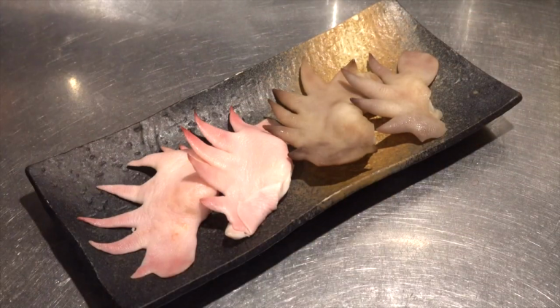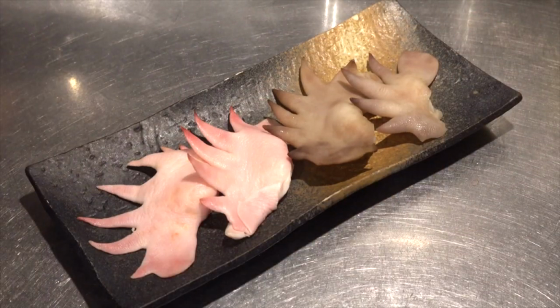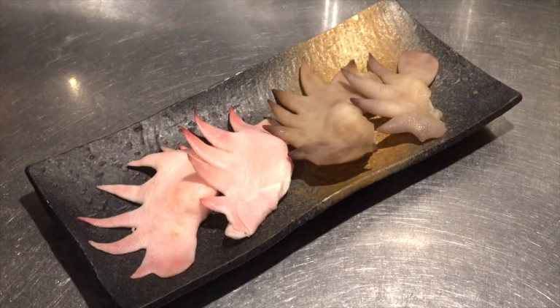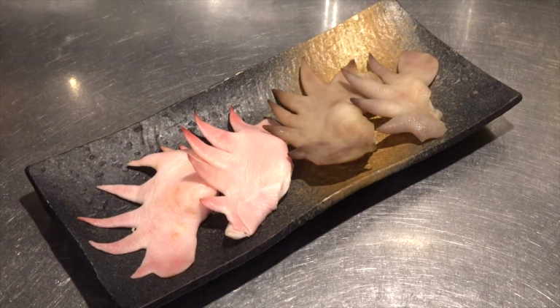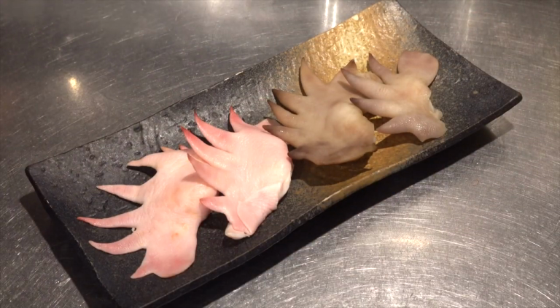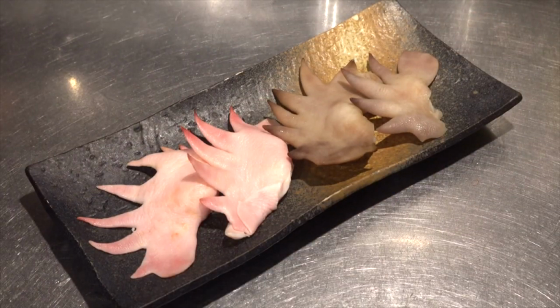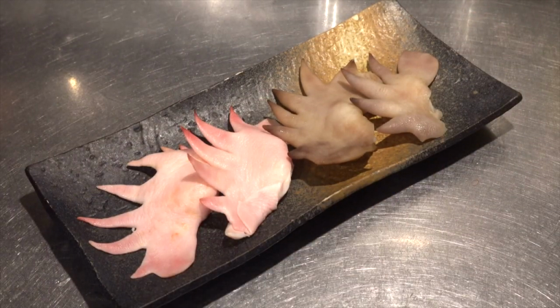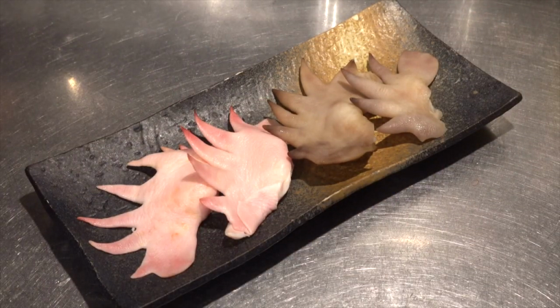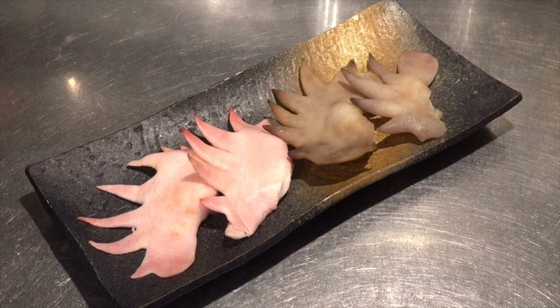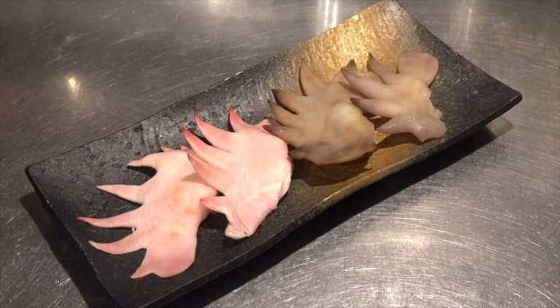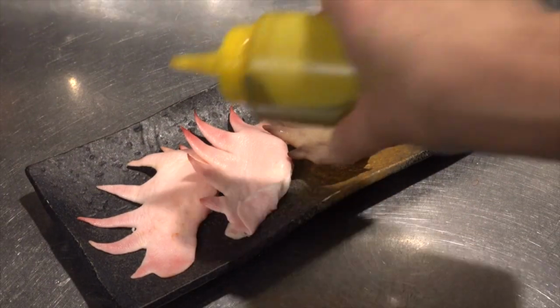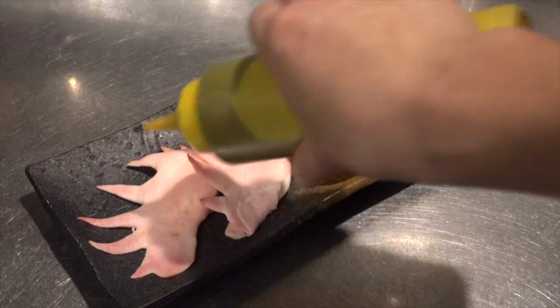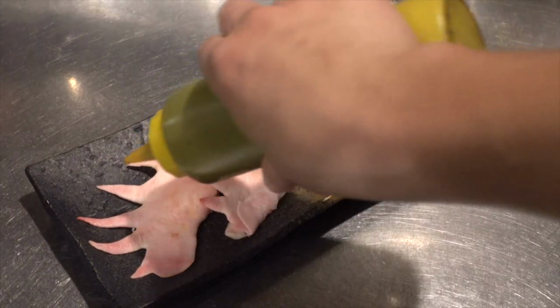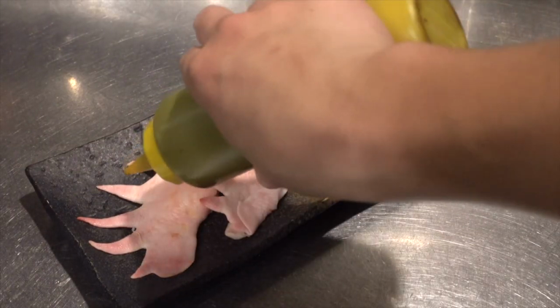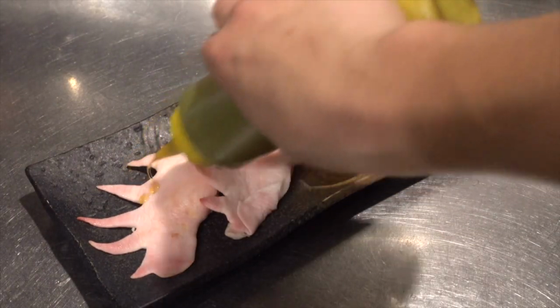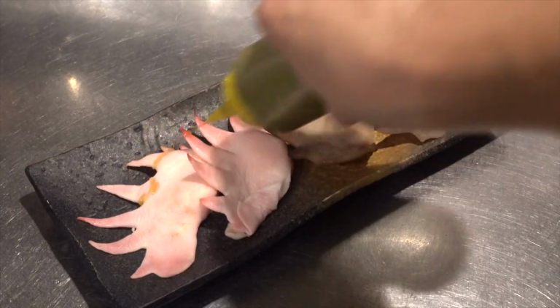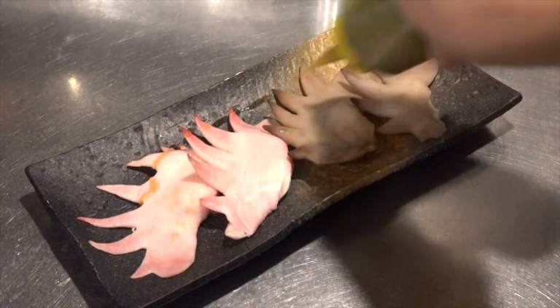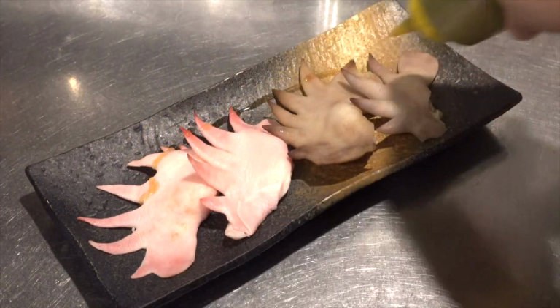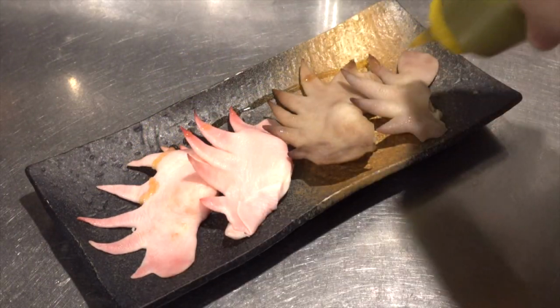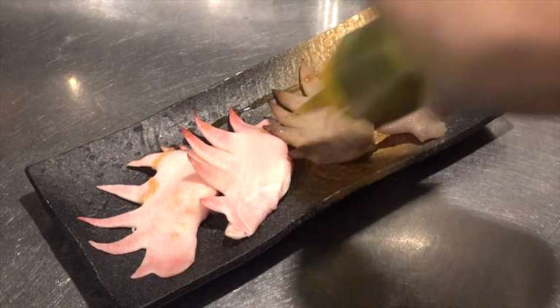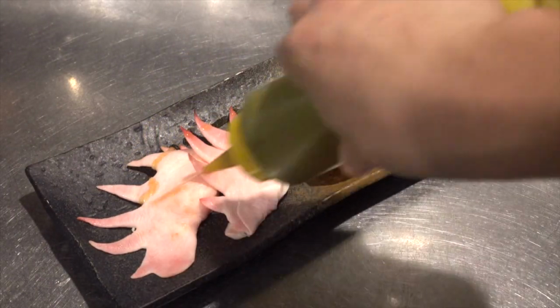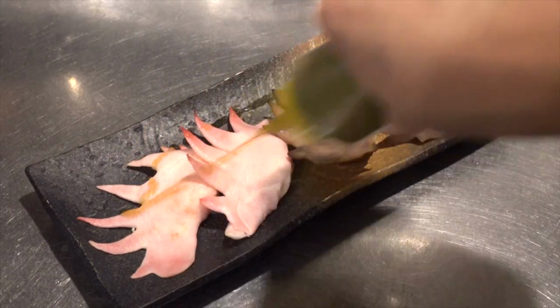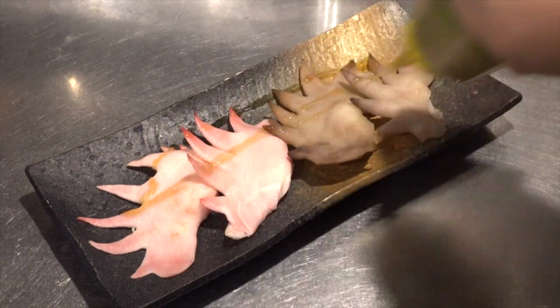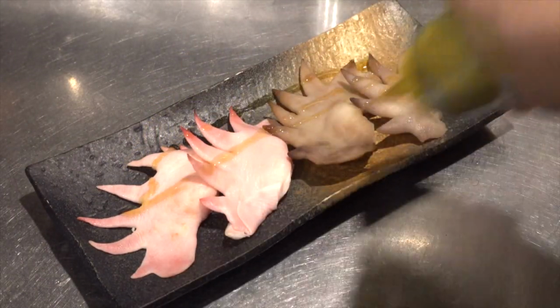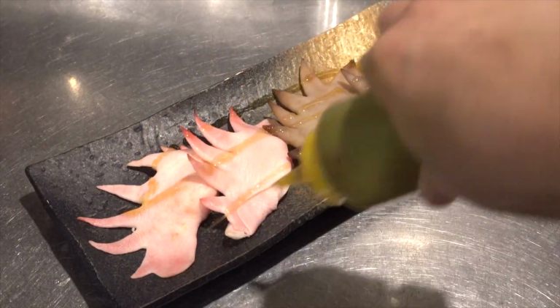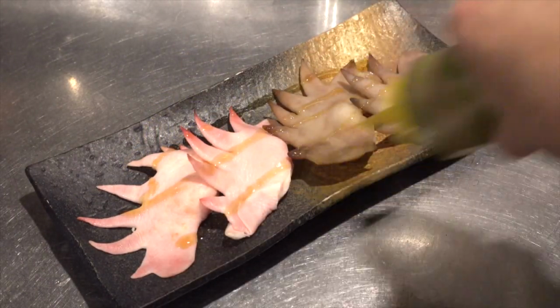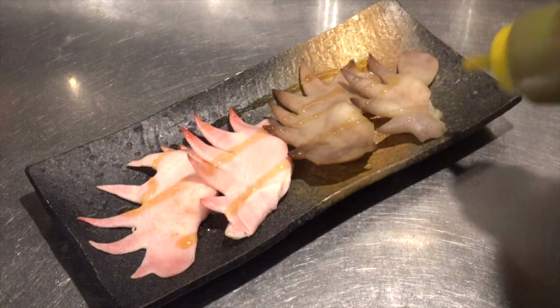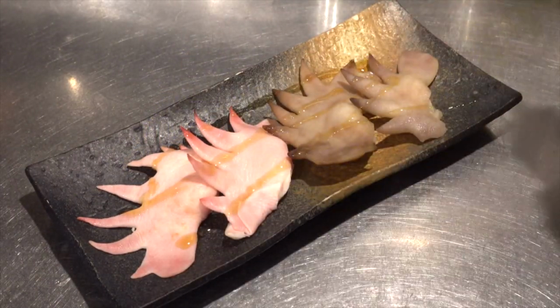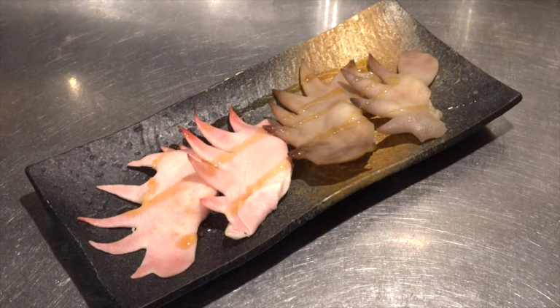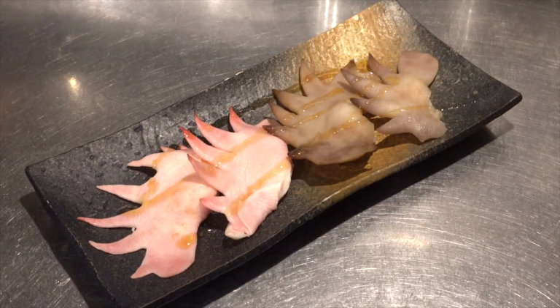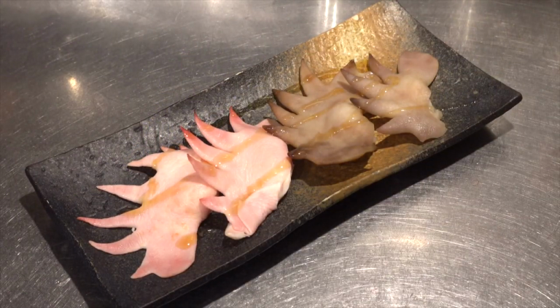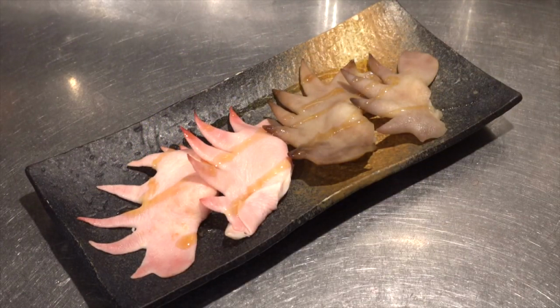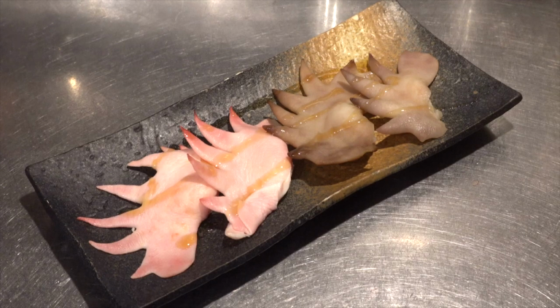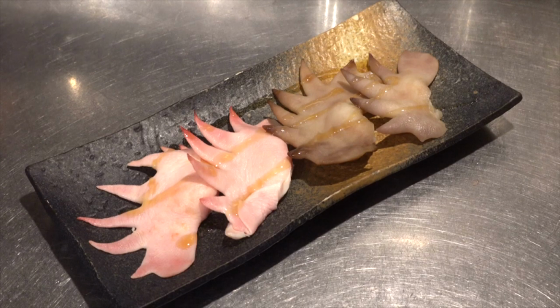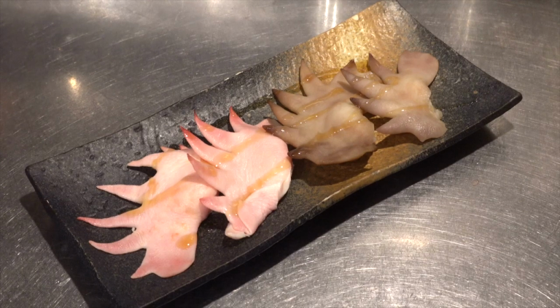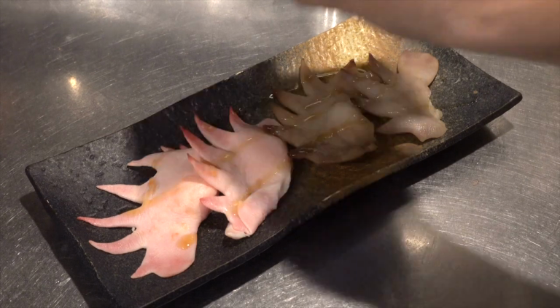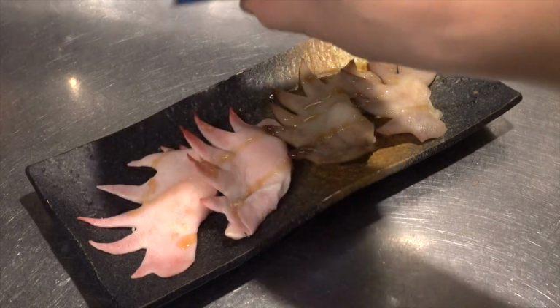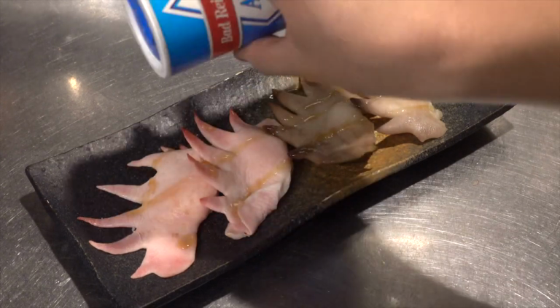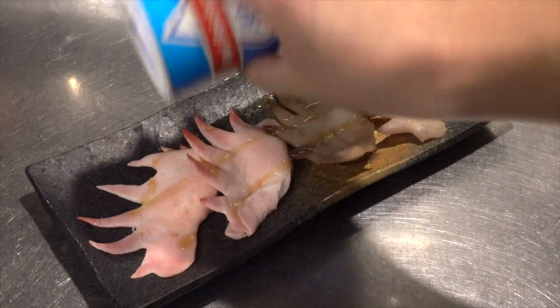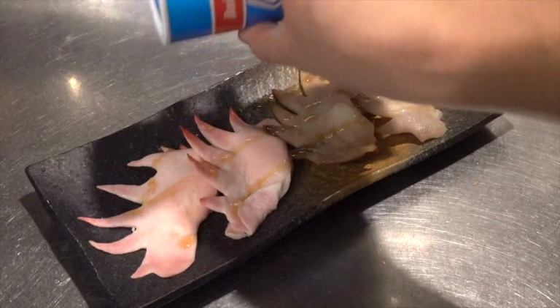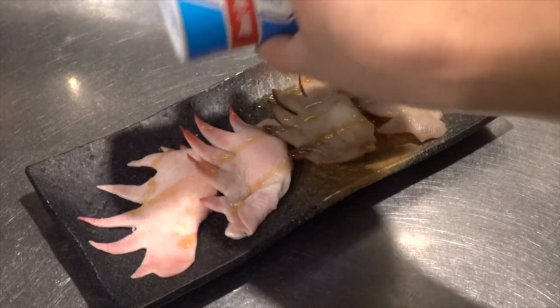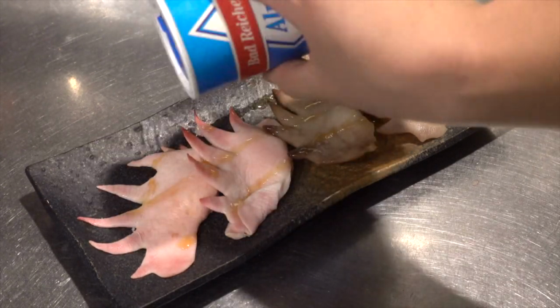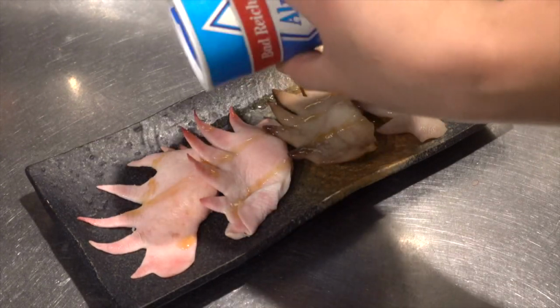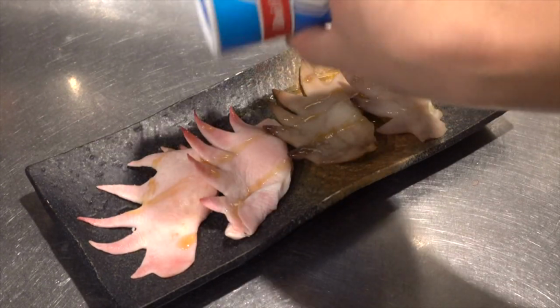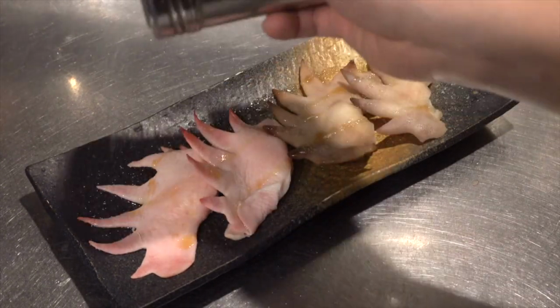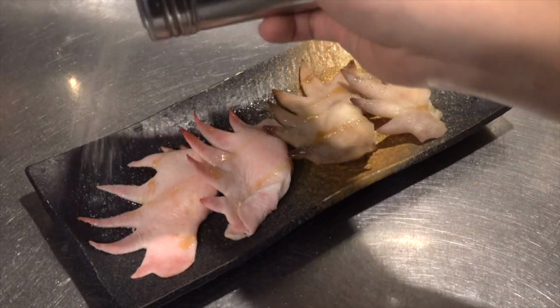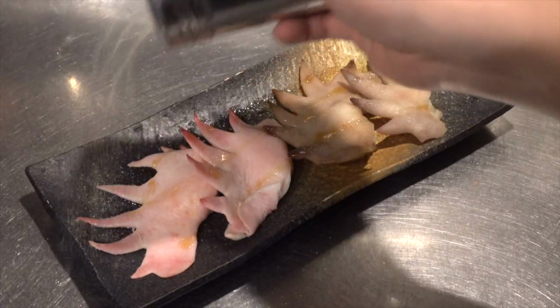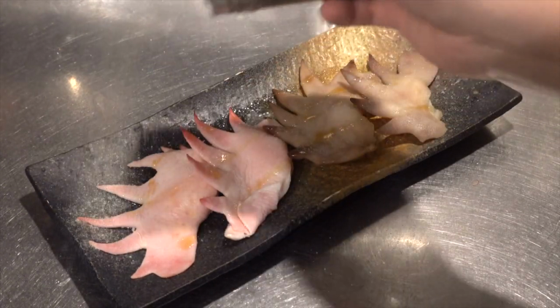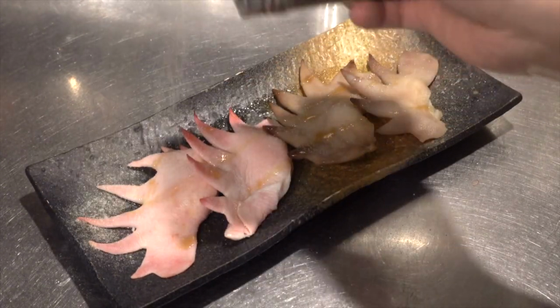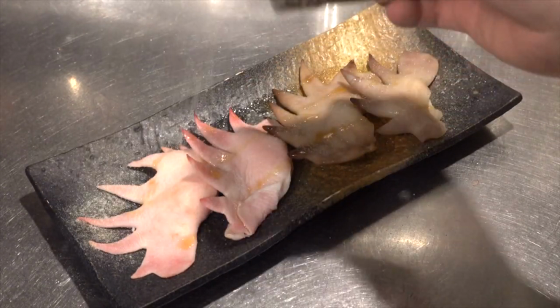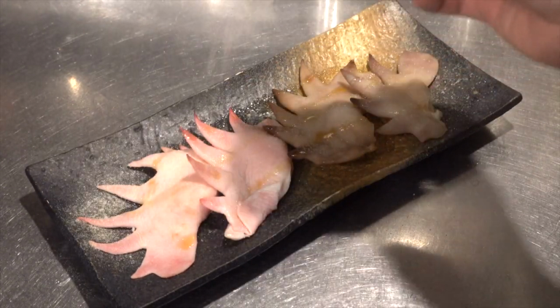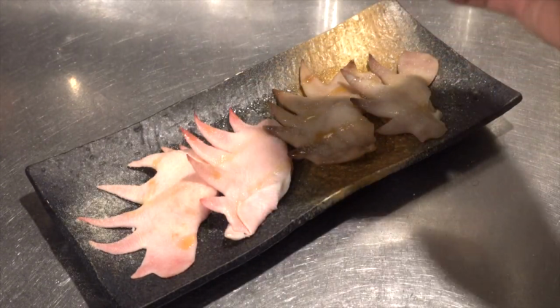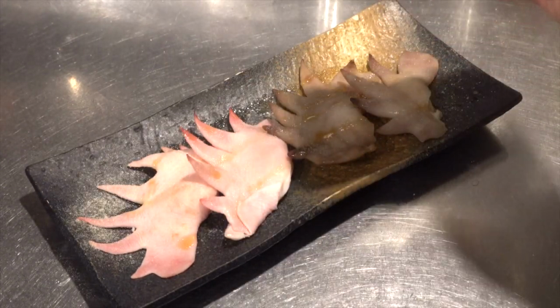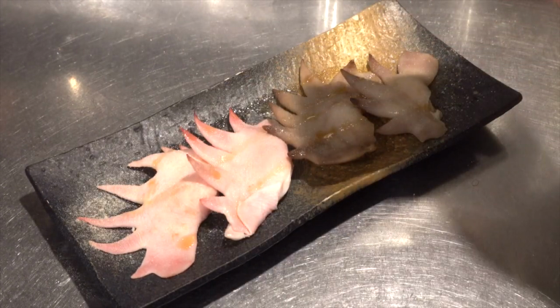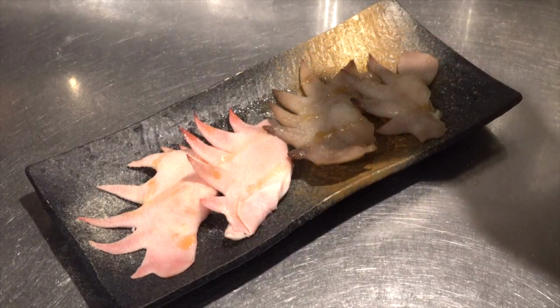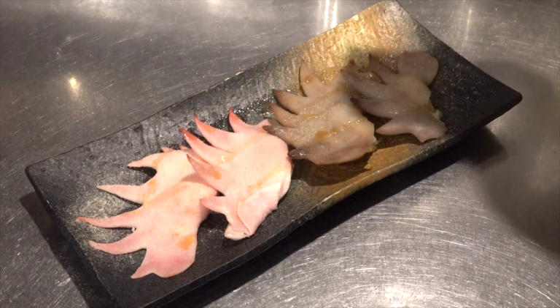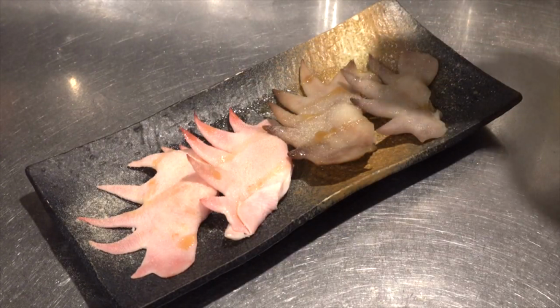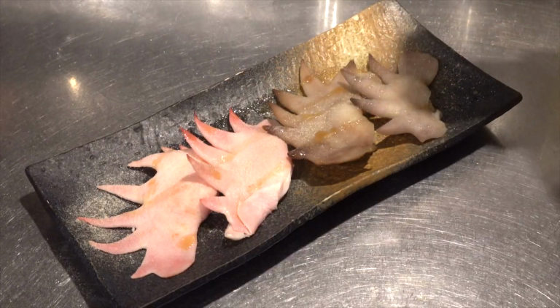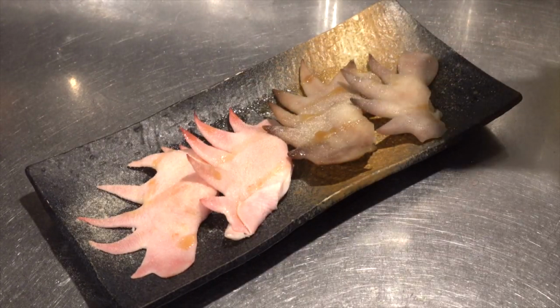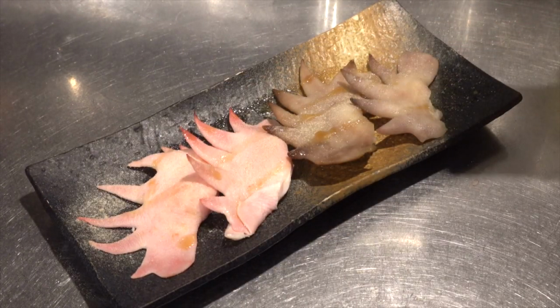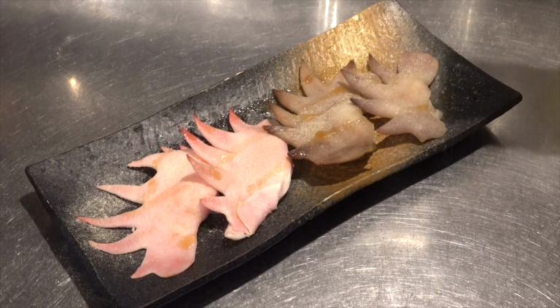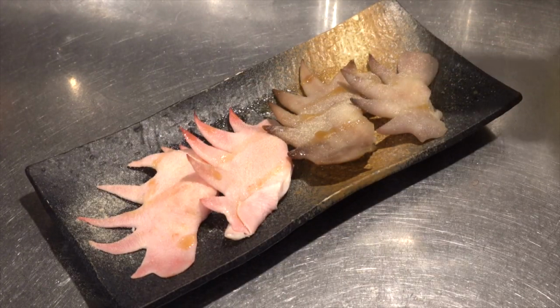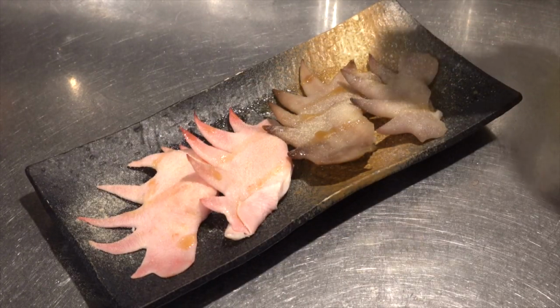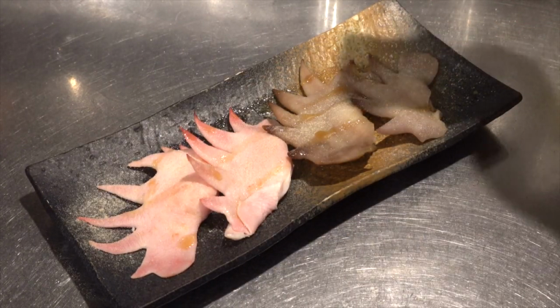I would like to grill it today. I will grill the boiled one and the fresh one. Sprinkle it with sesame oil, salt and white pepper.